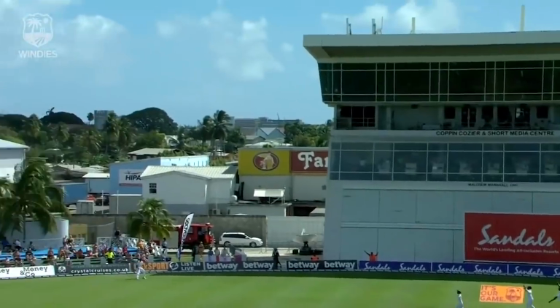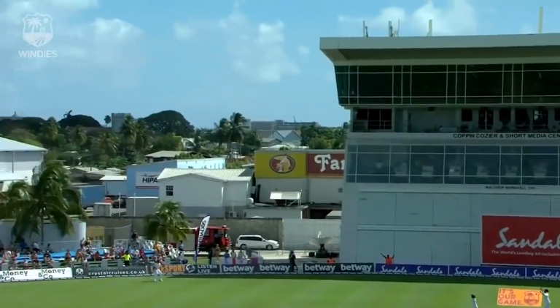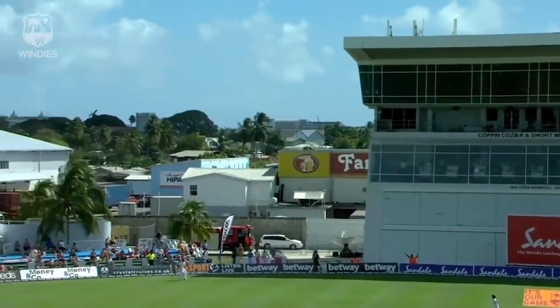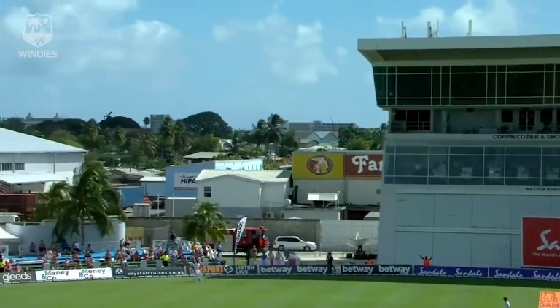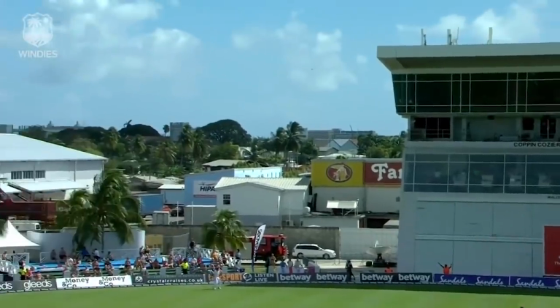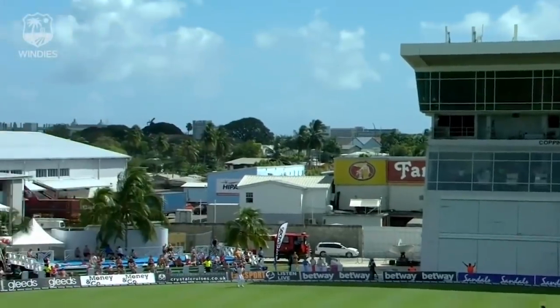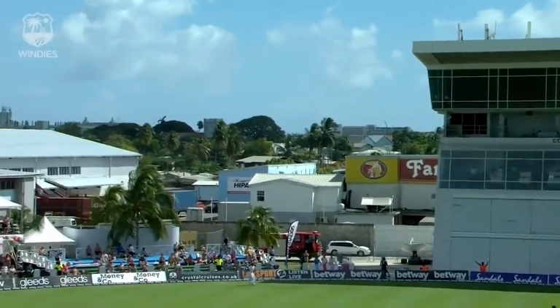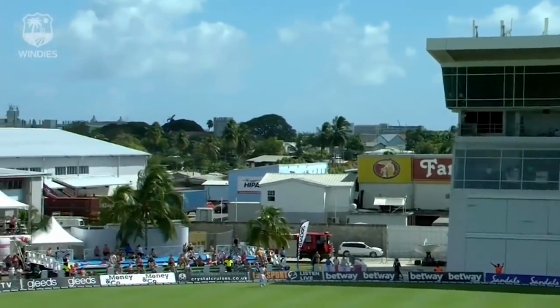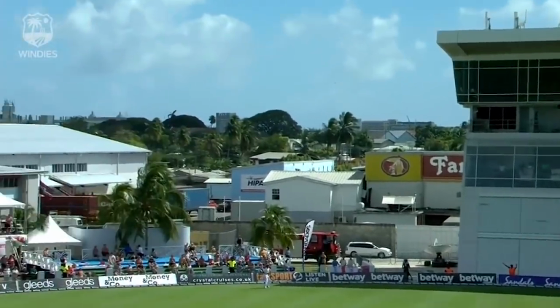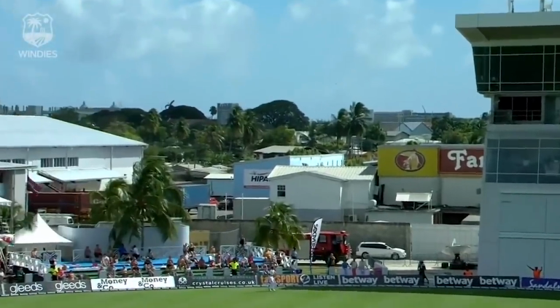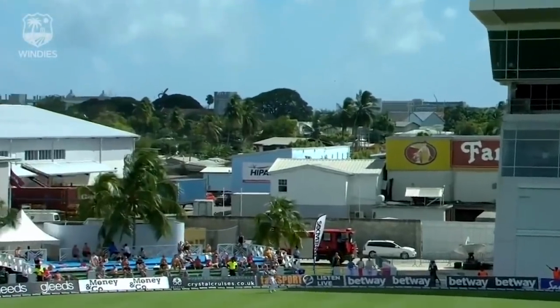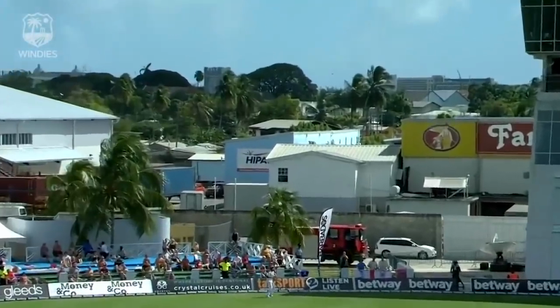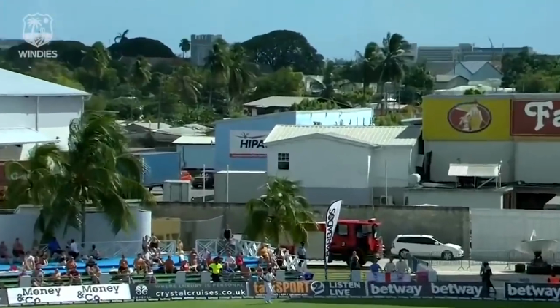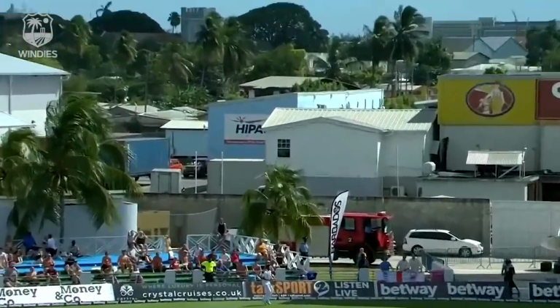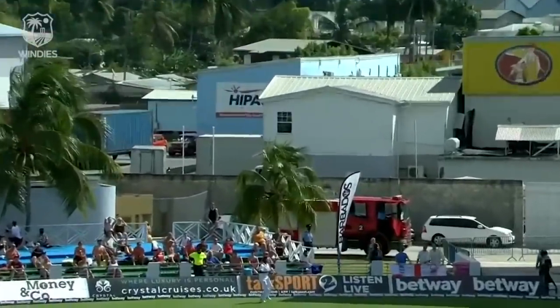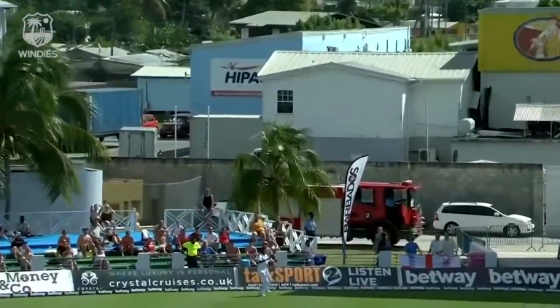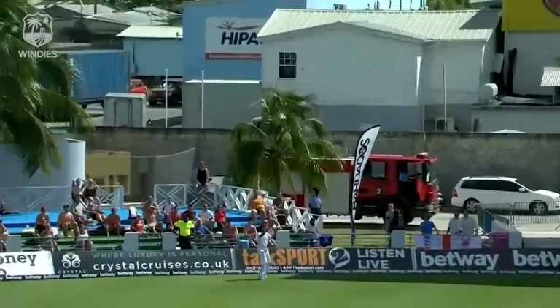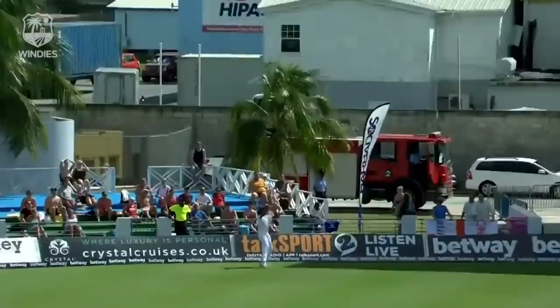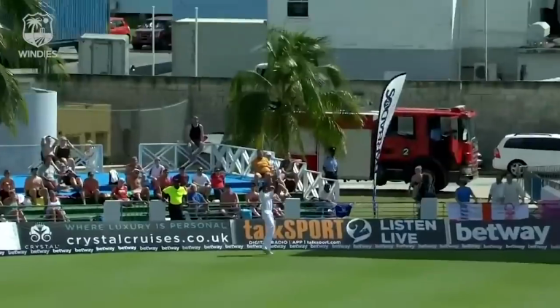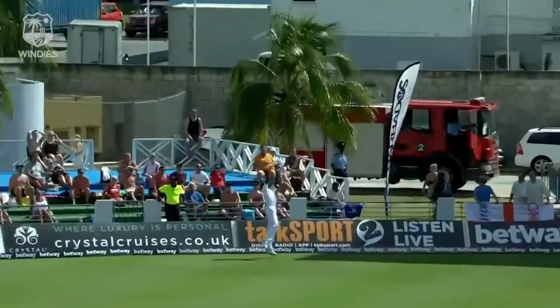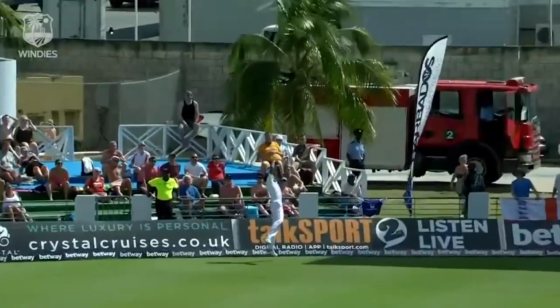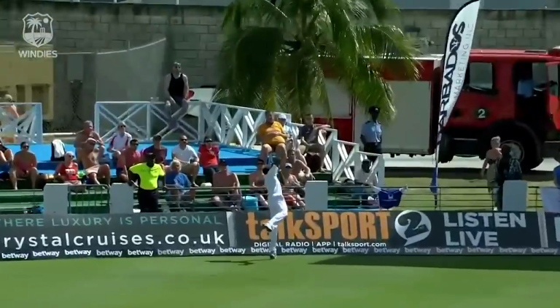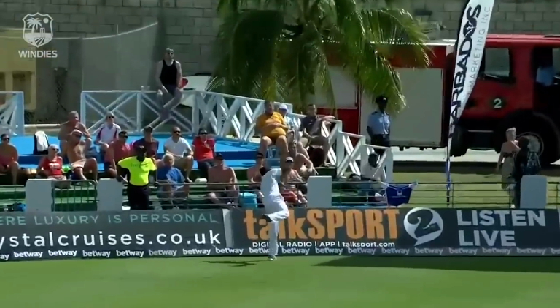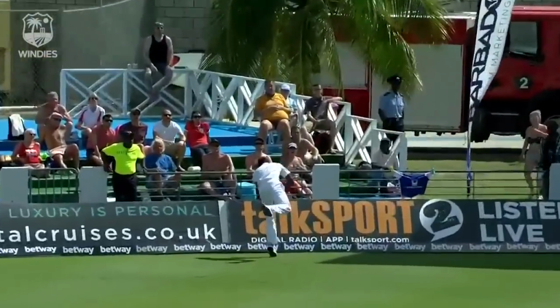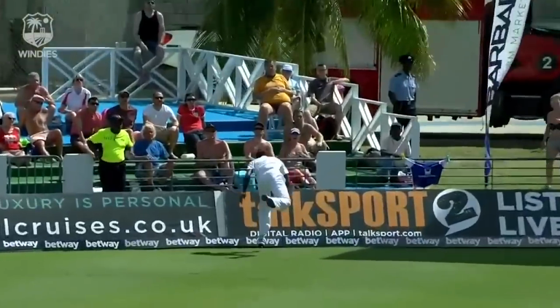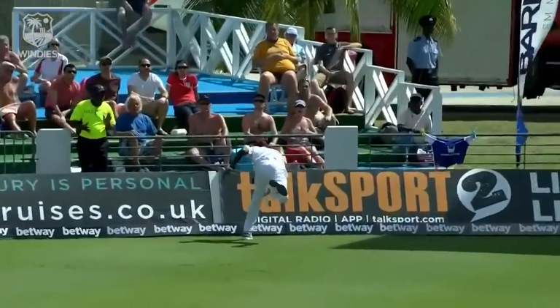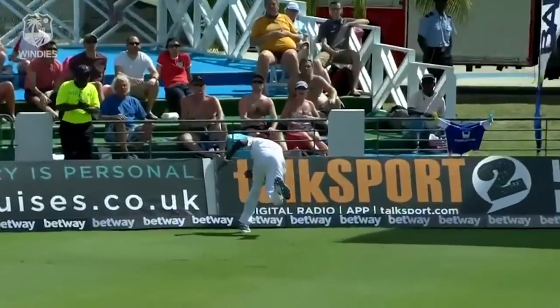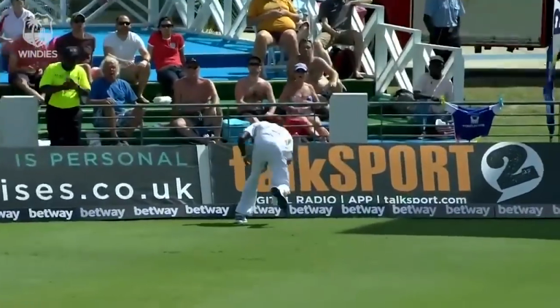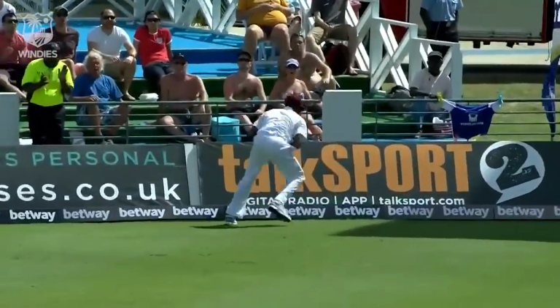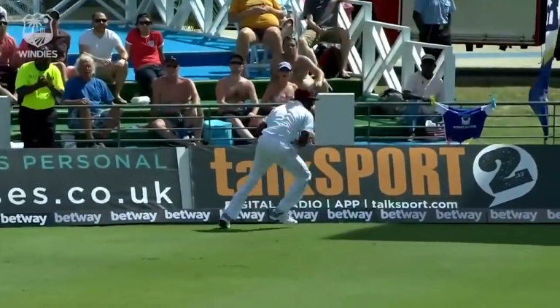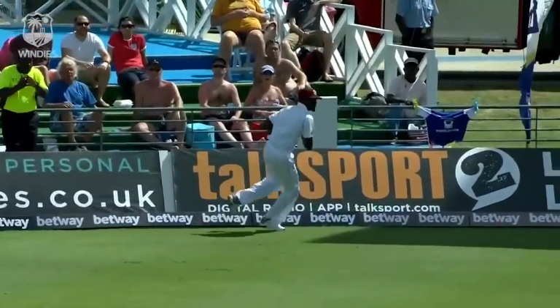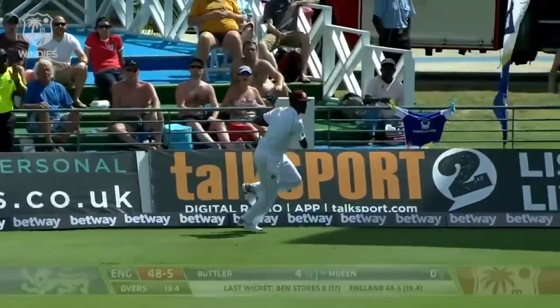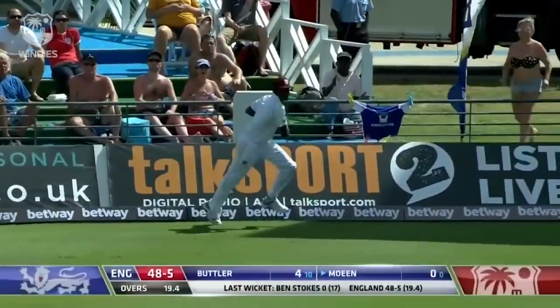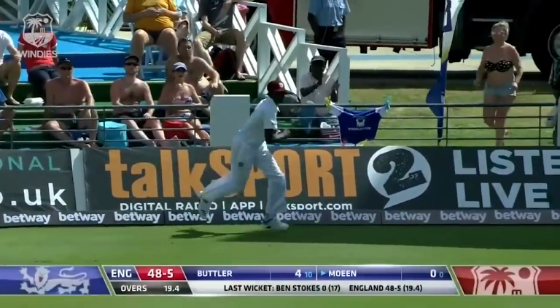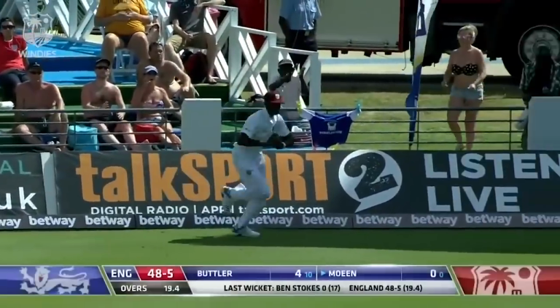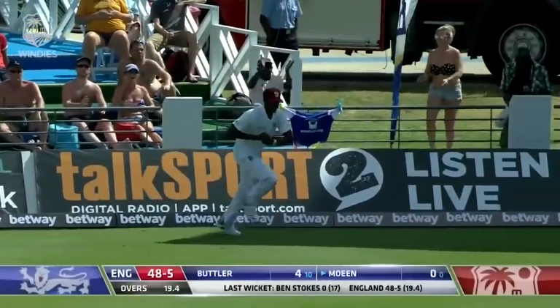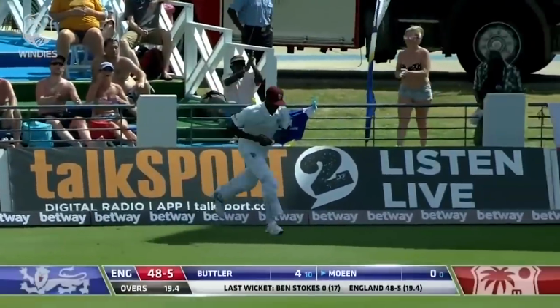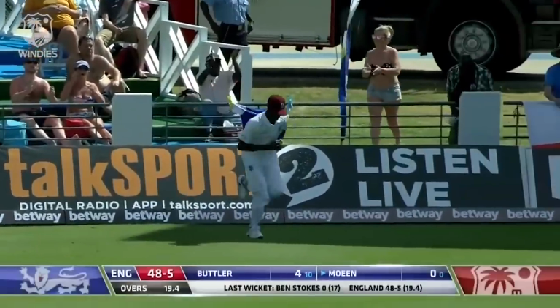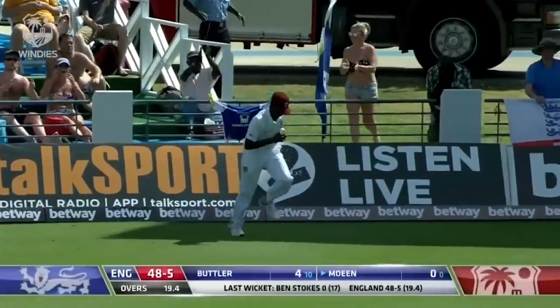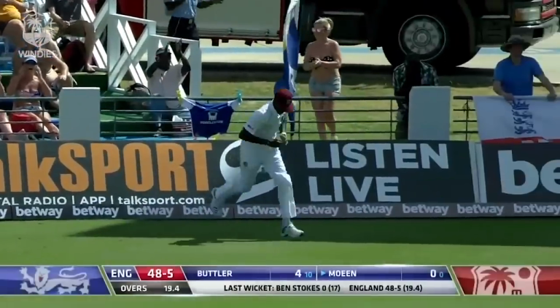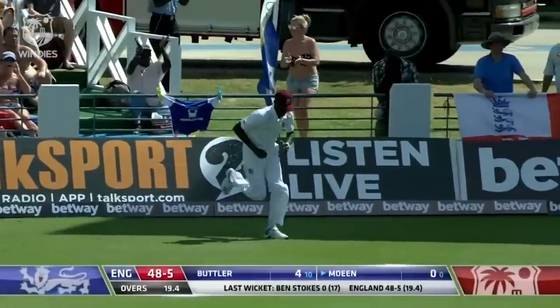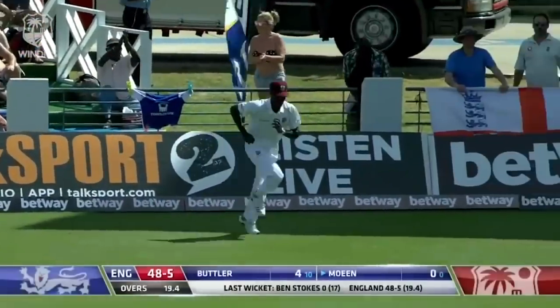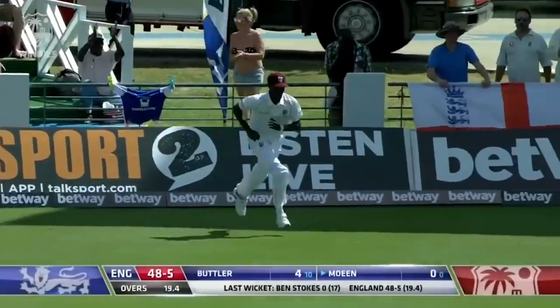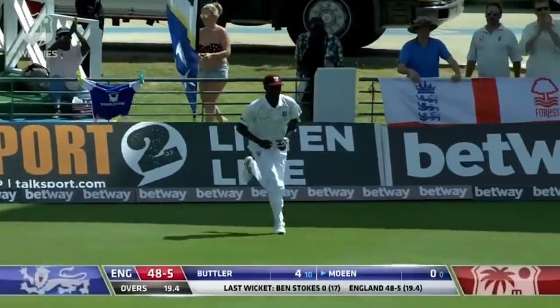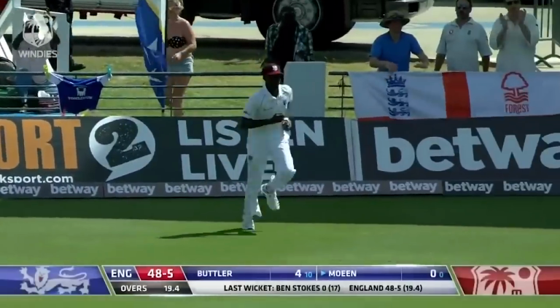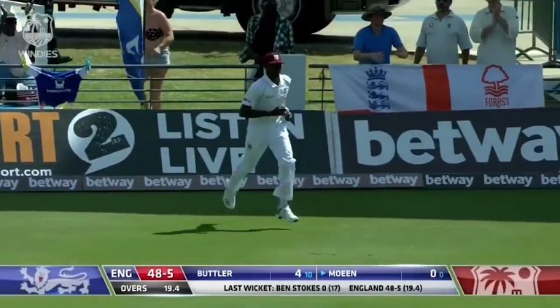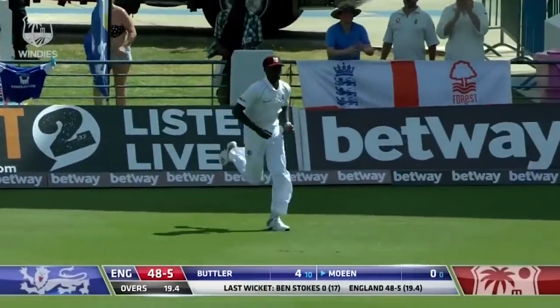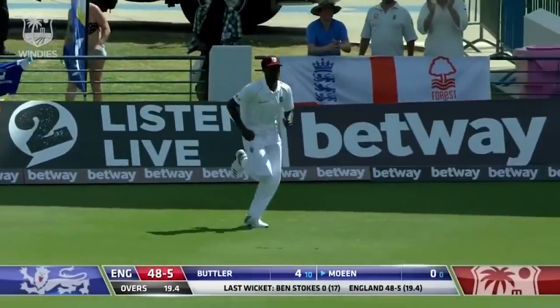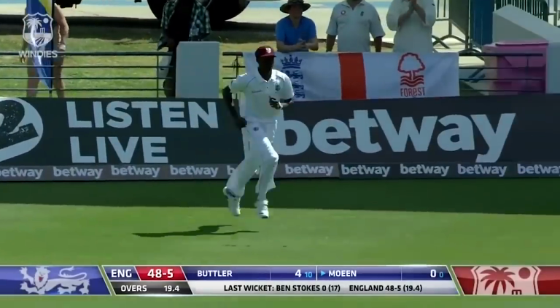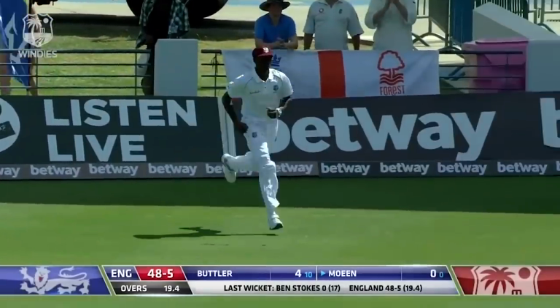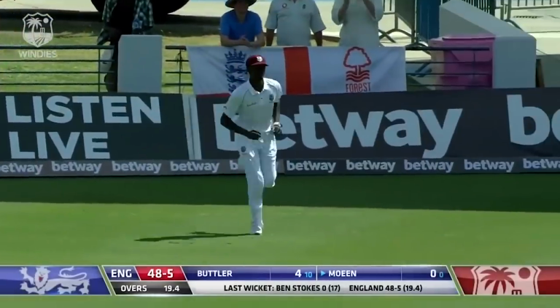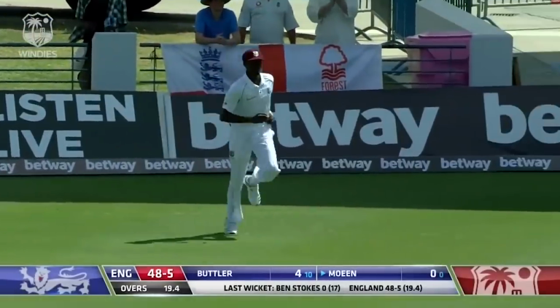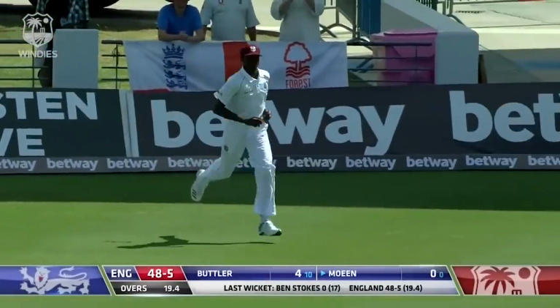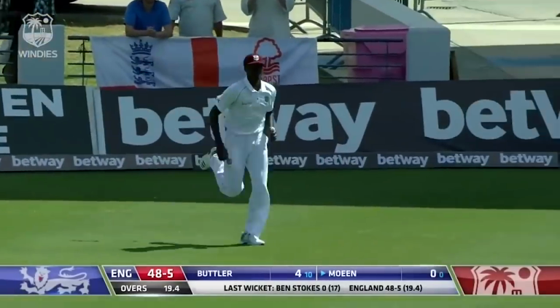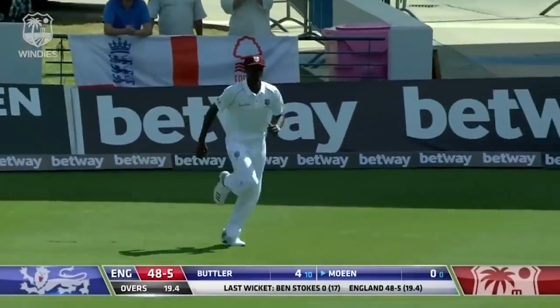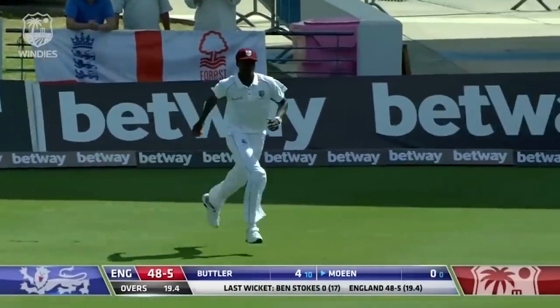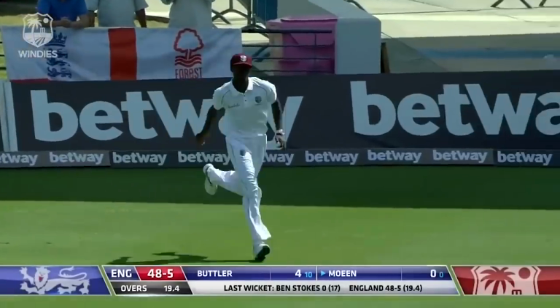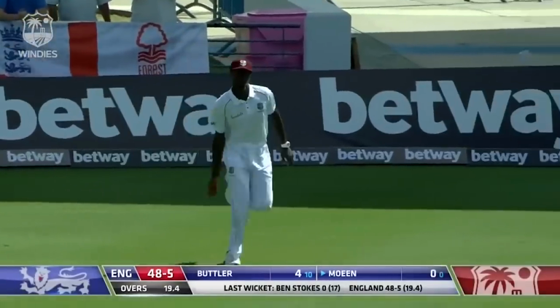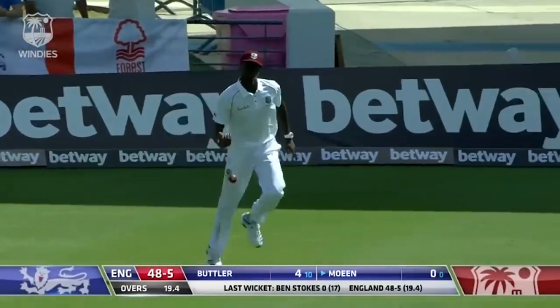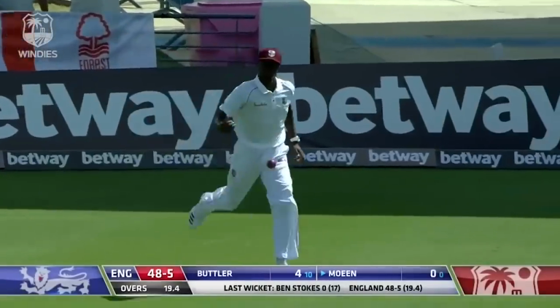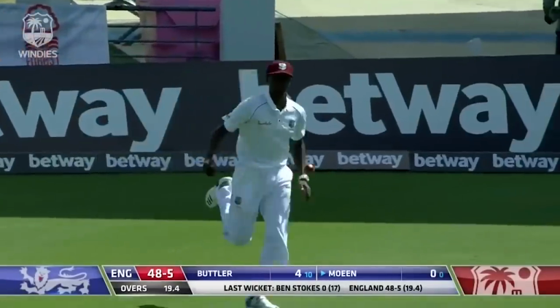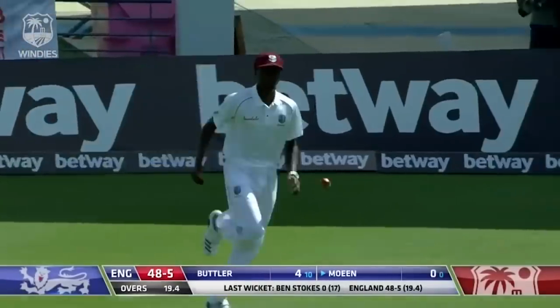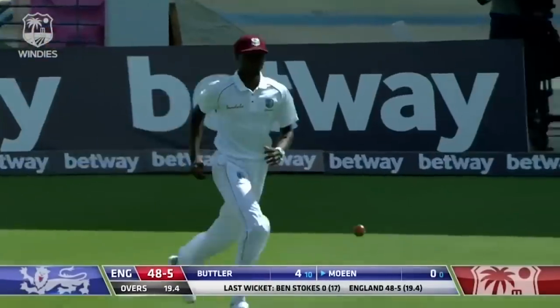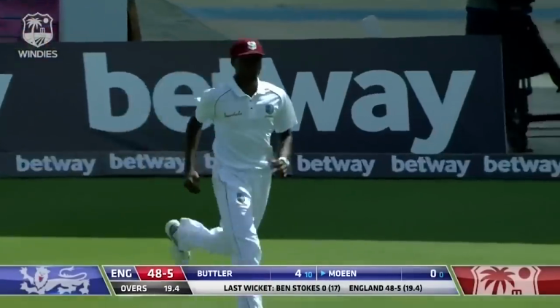Looks high in the air — down to fine leg, fine leg's down there, takes the catch. Out first ball.